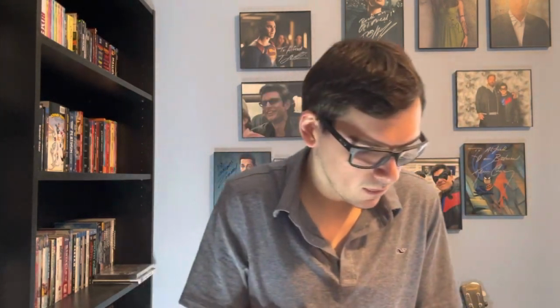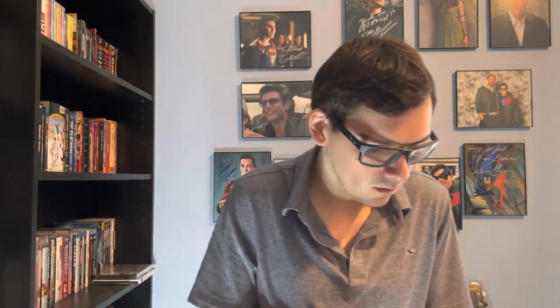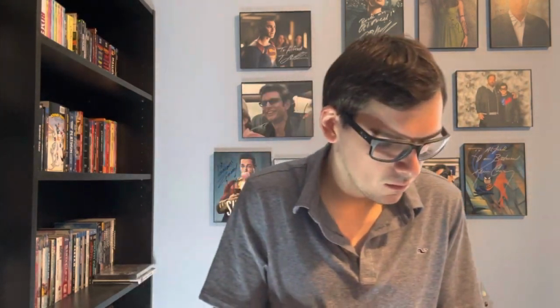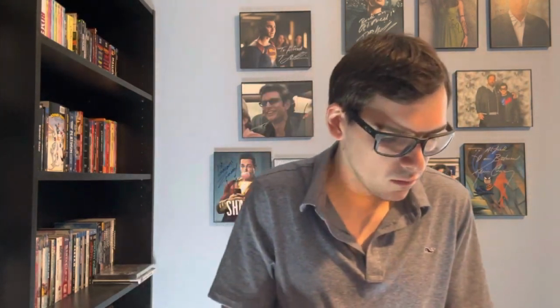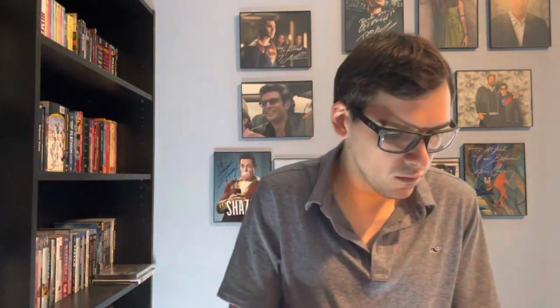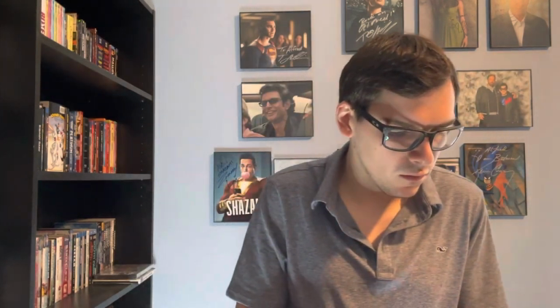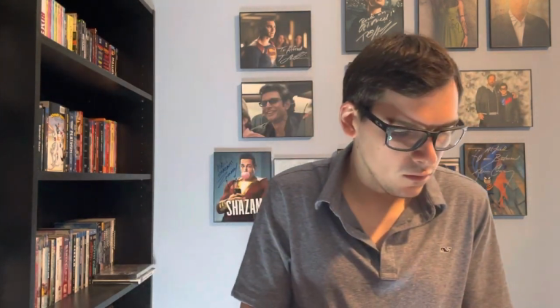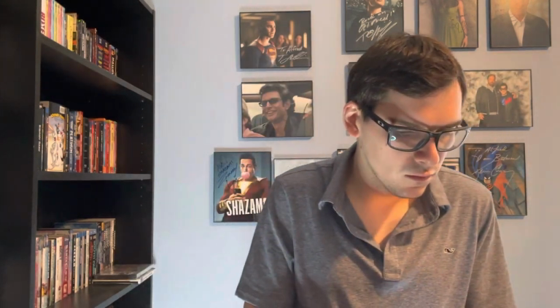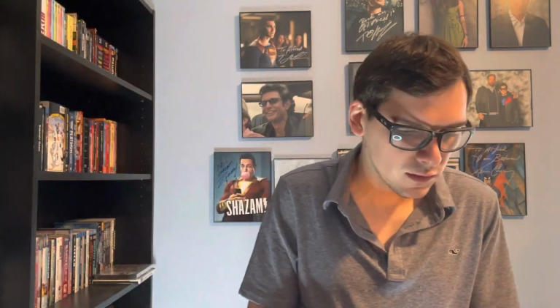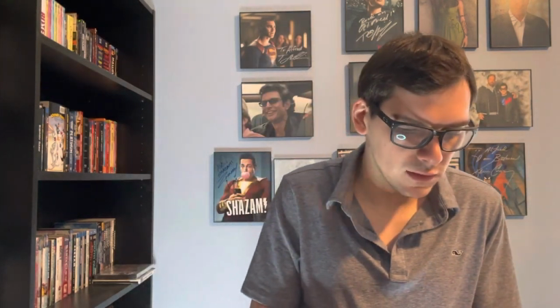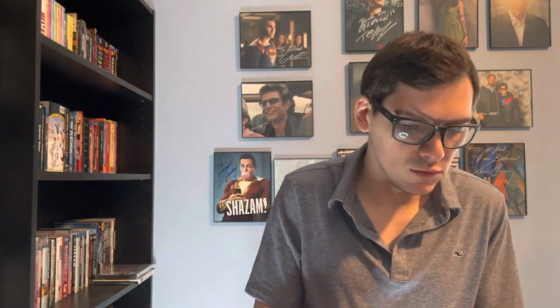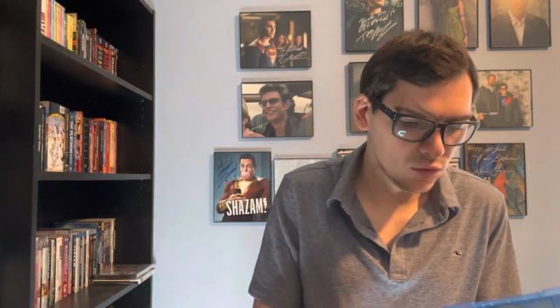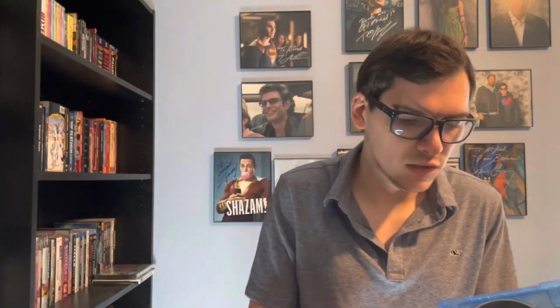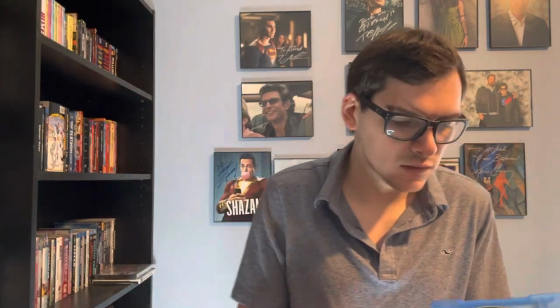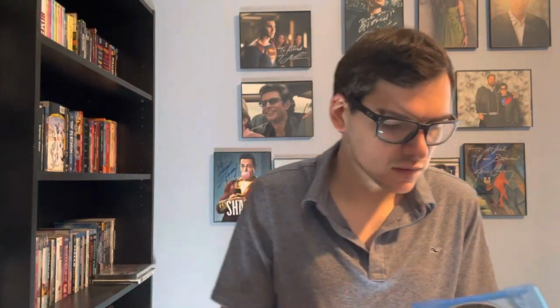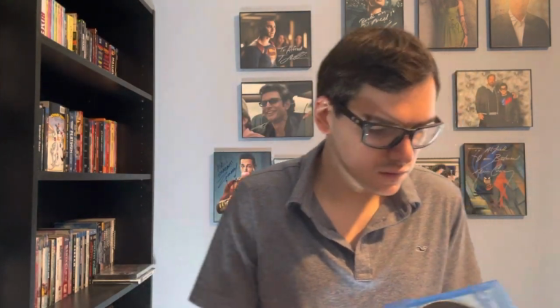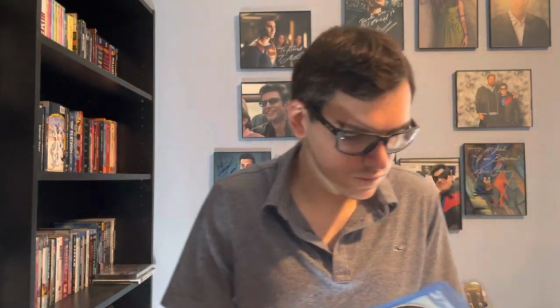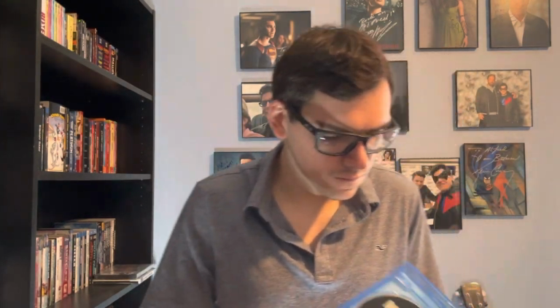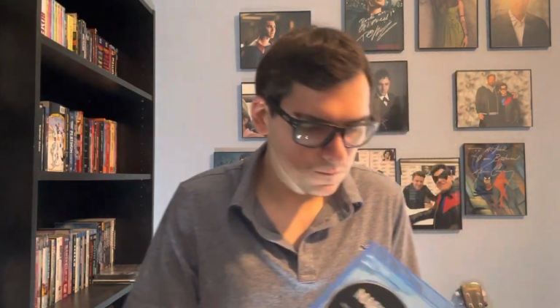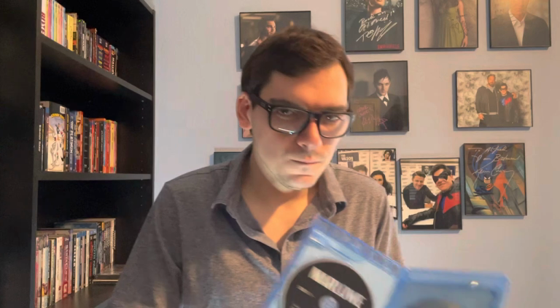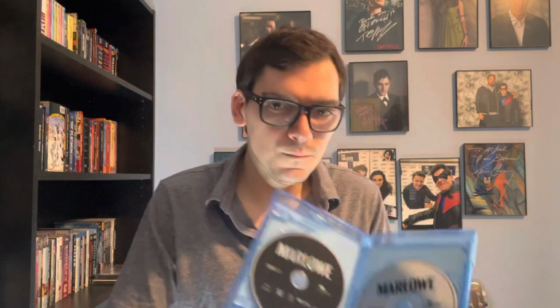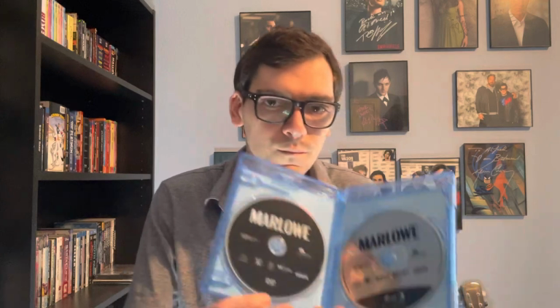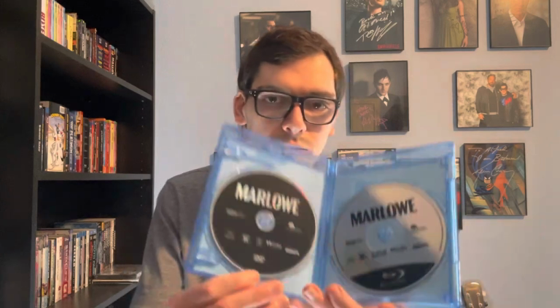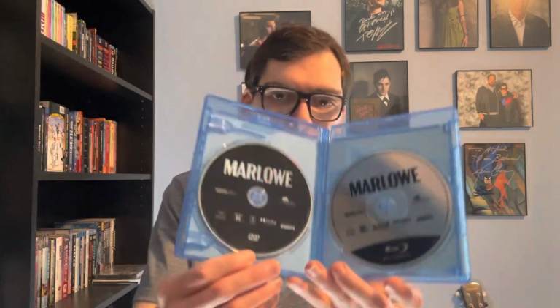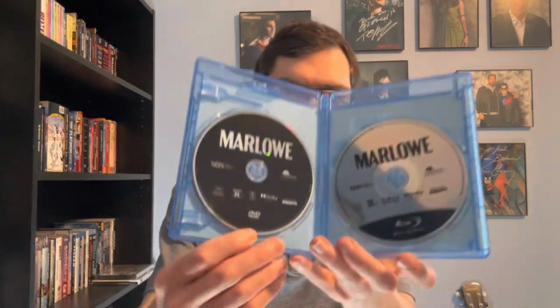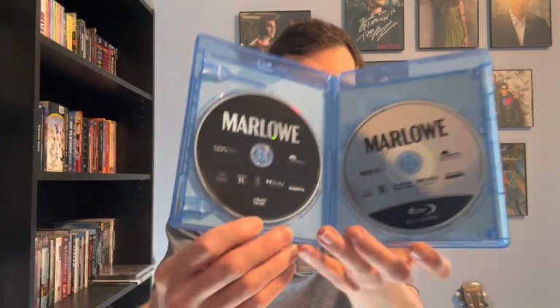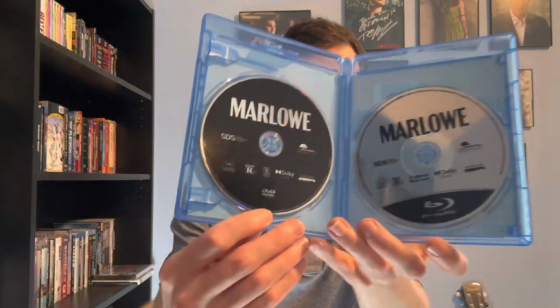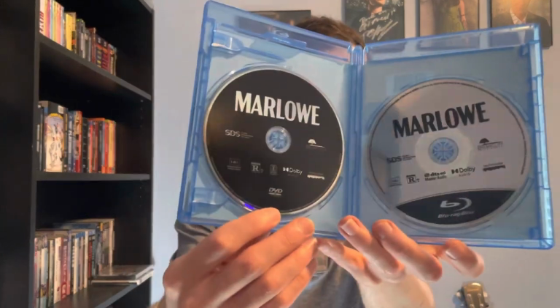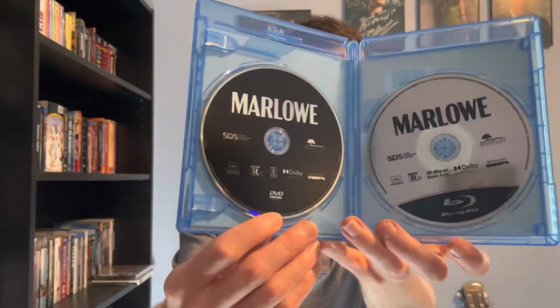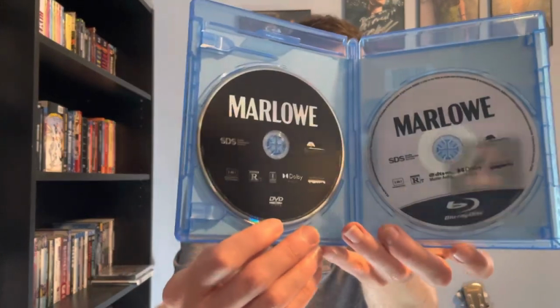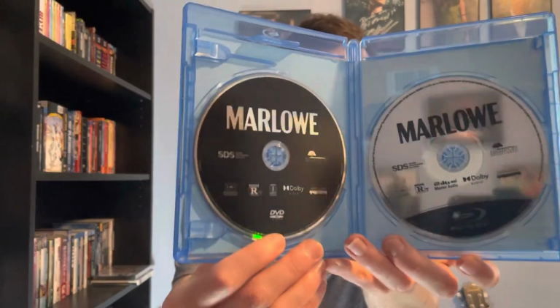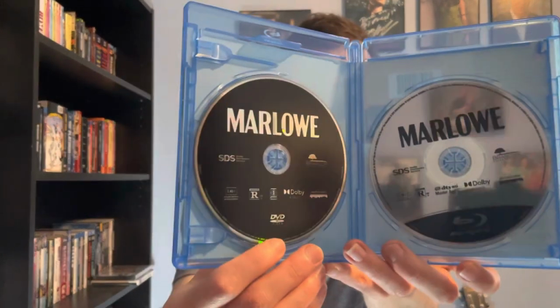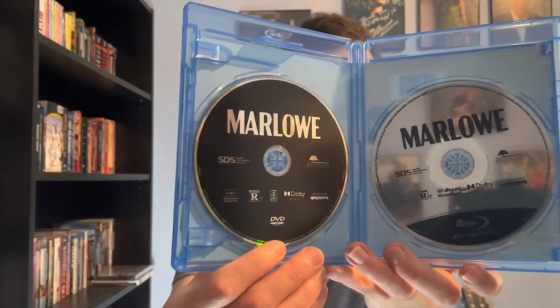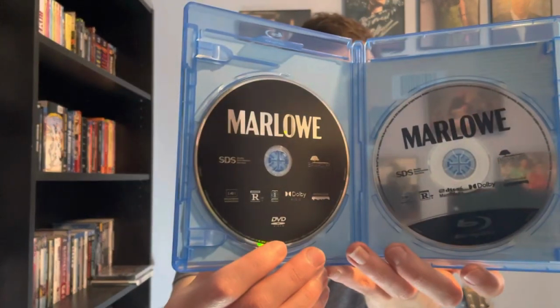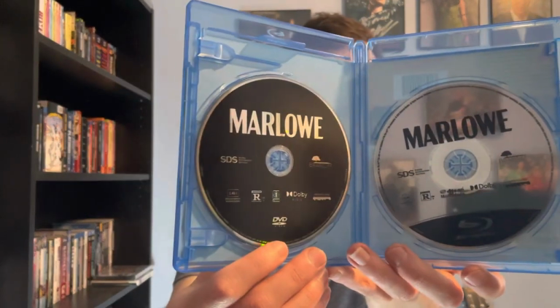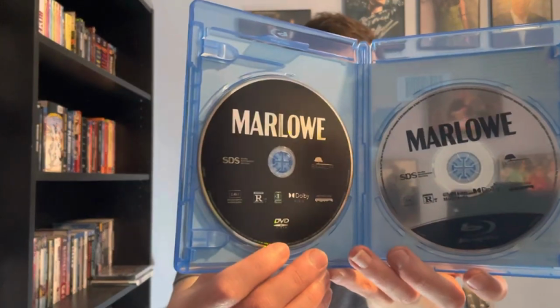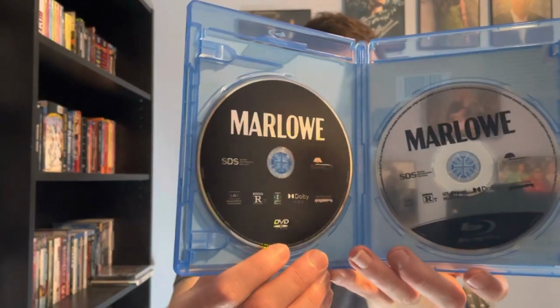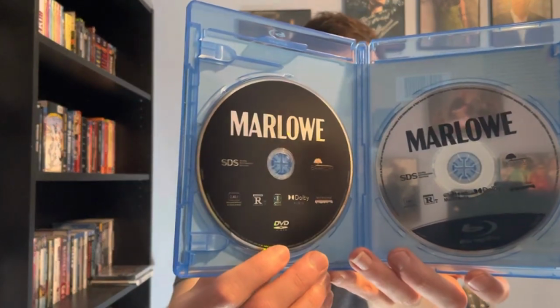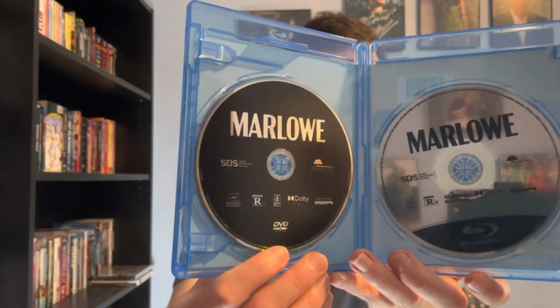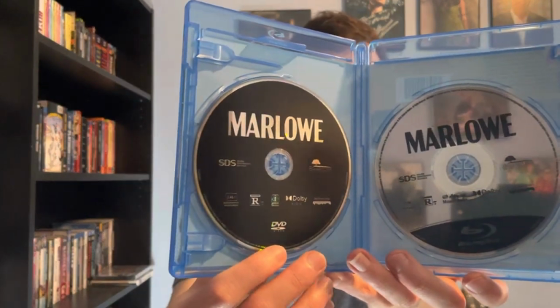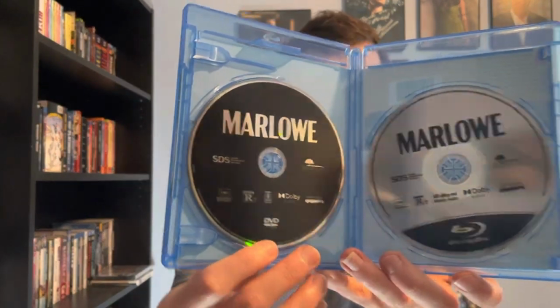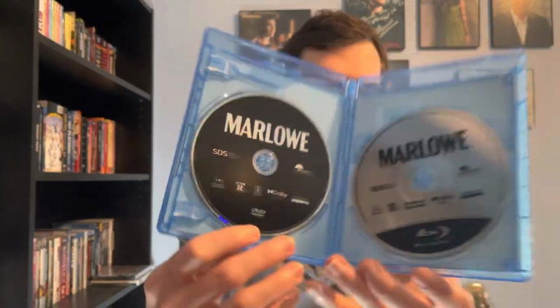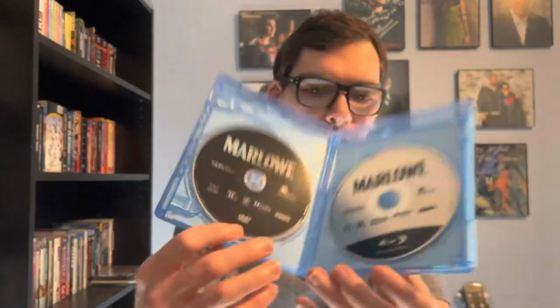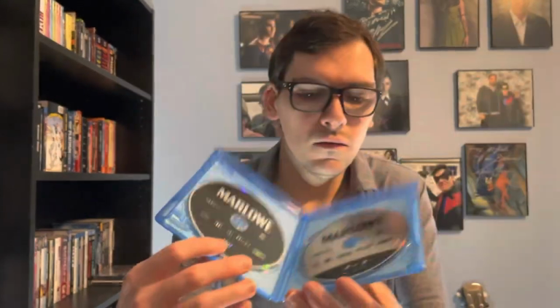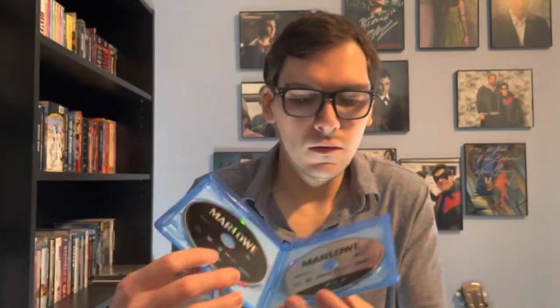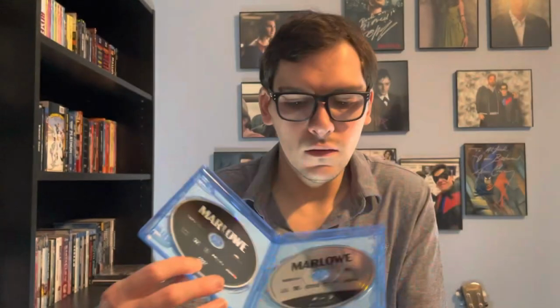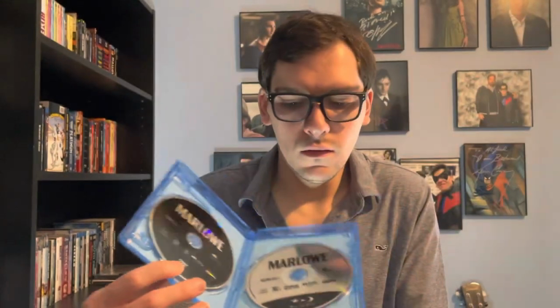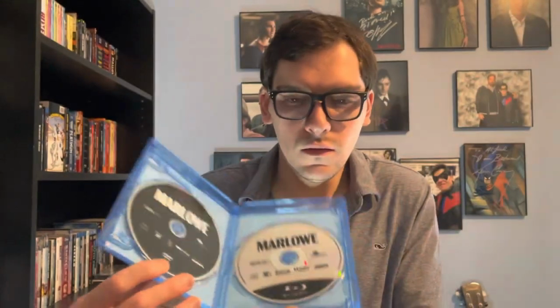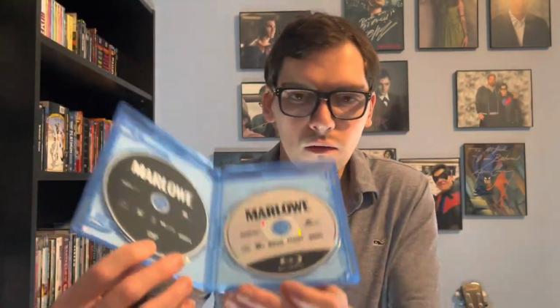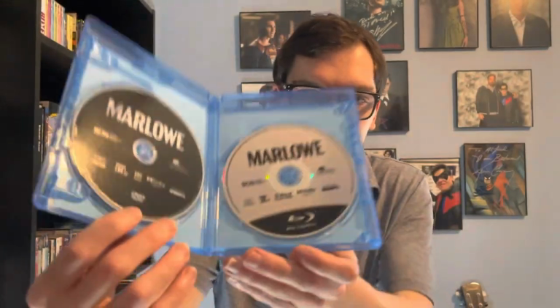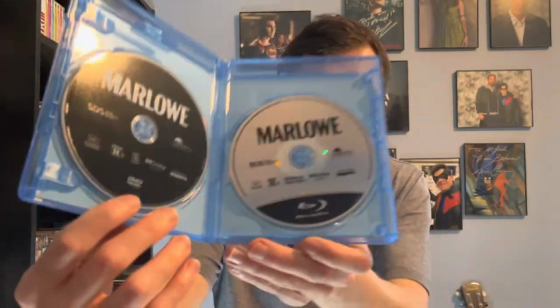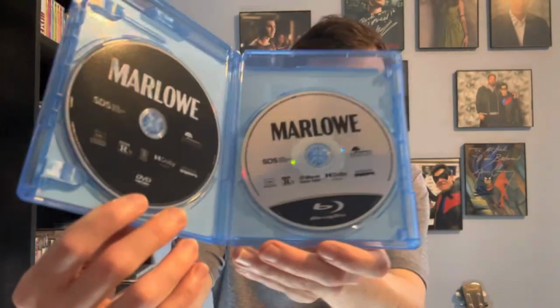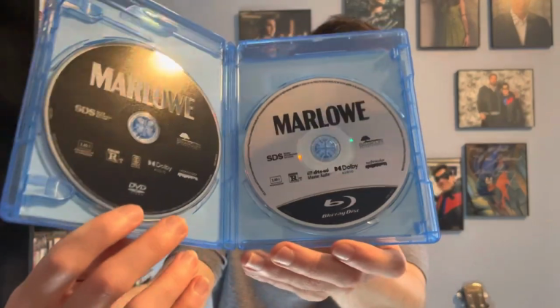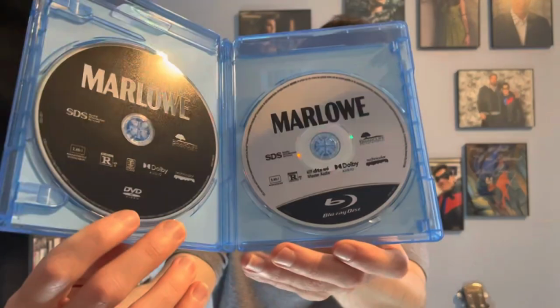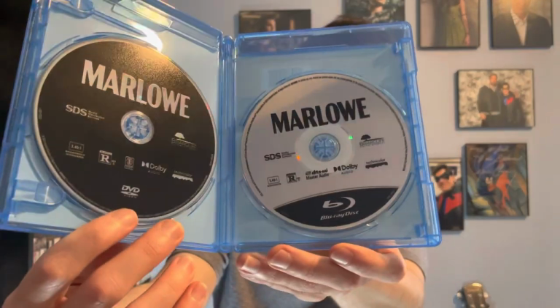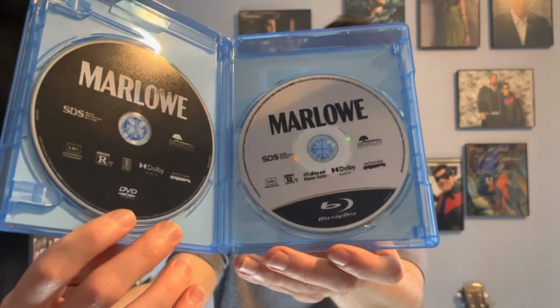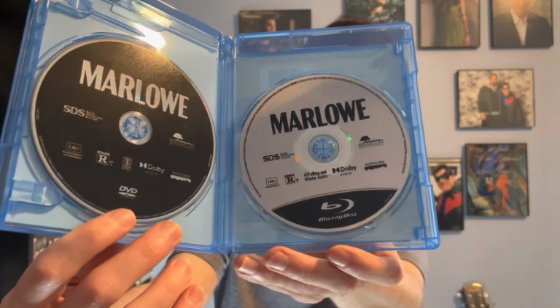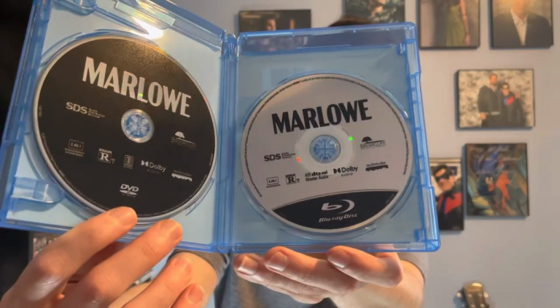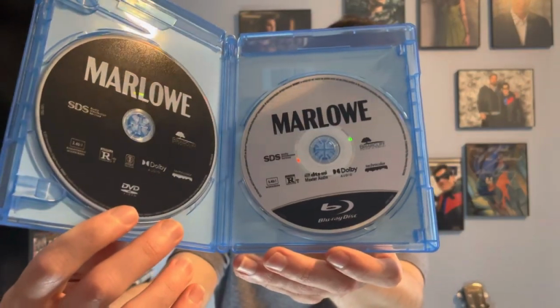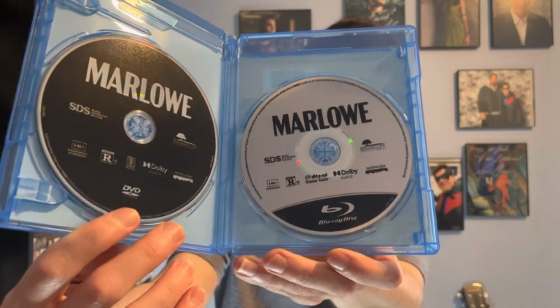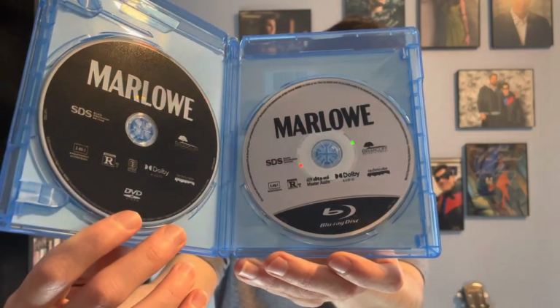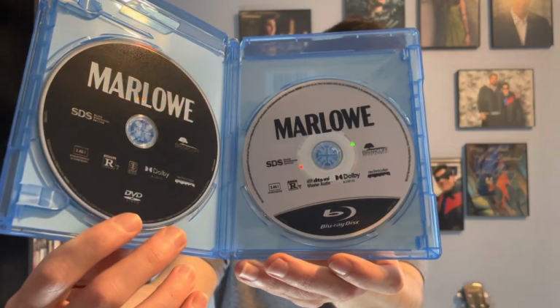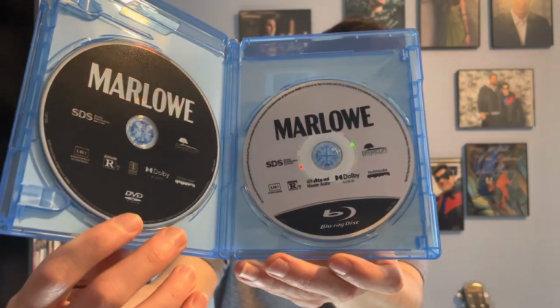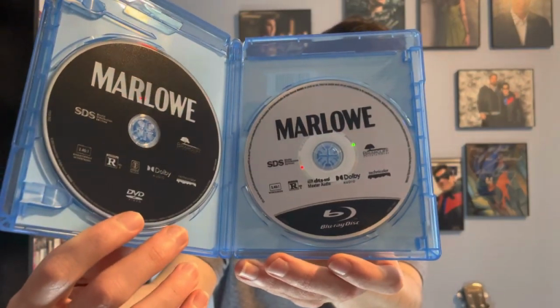Okay, two discs: disc one is DVD, disc two is Blu-ray.